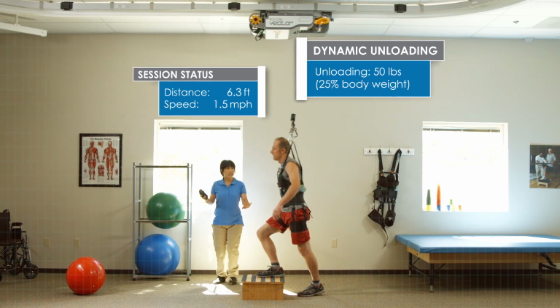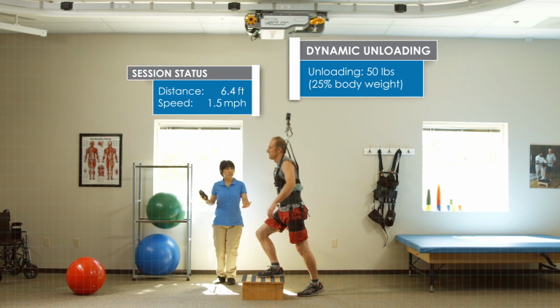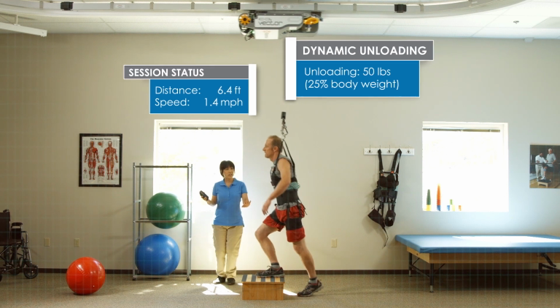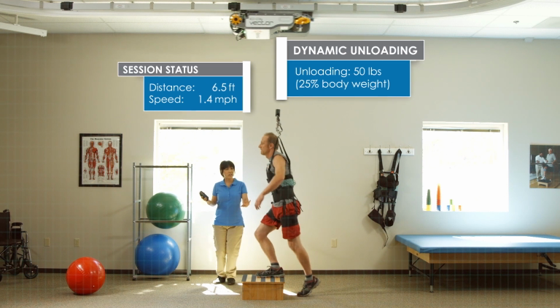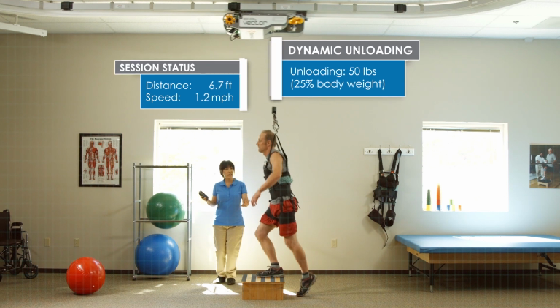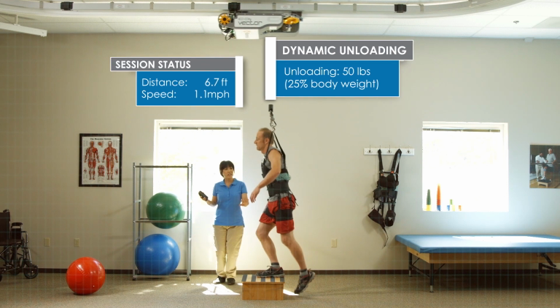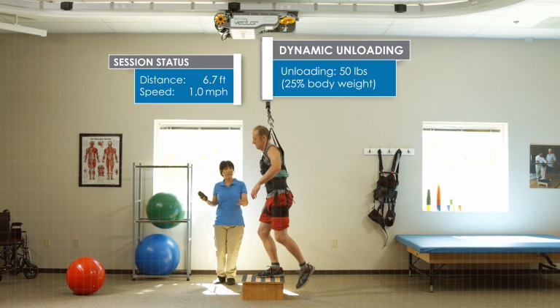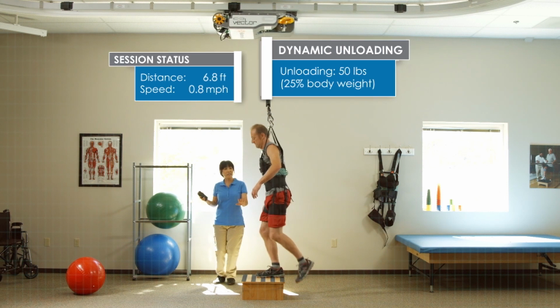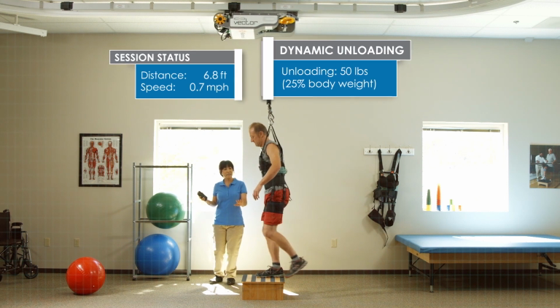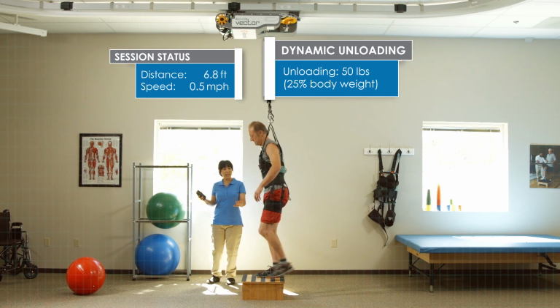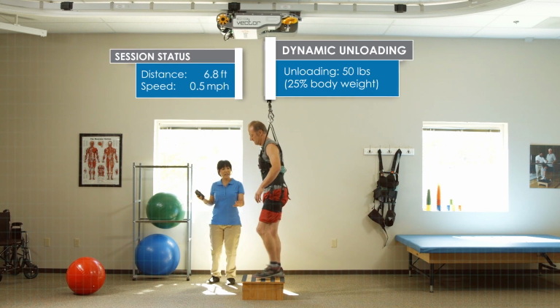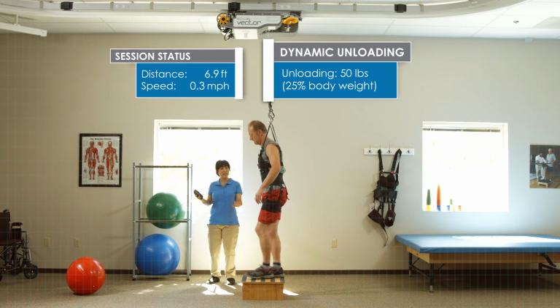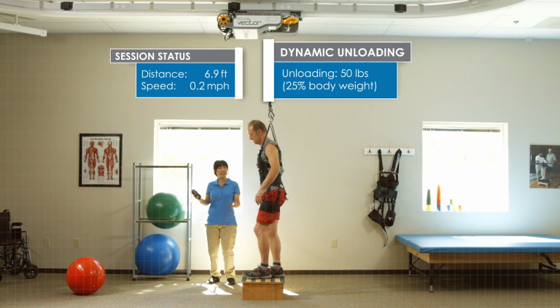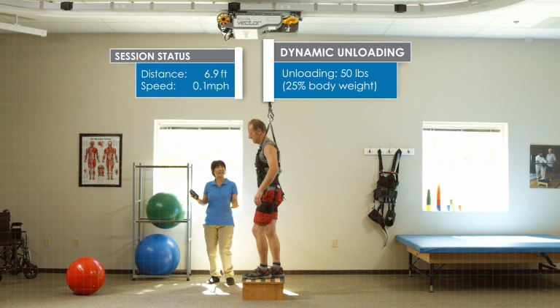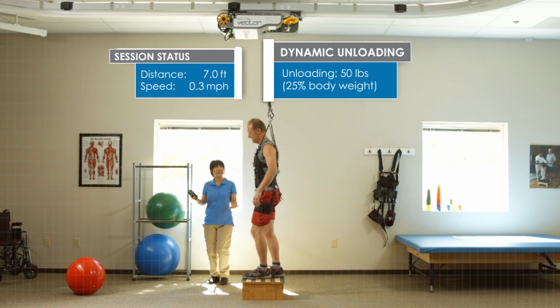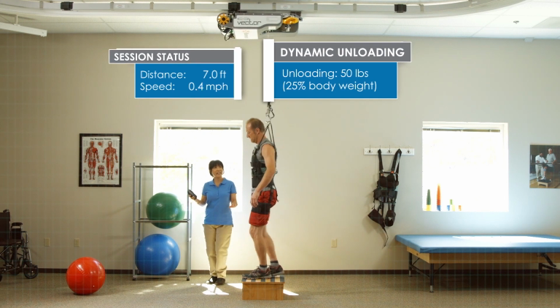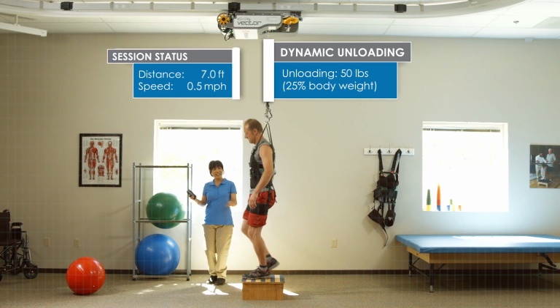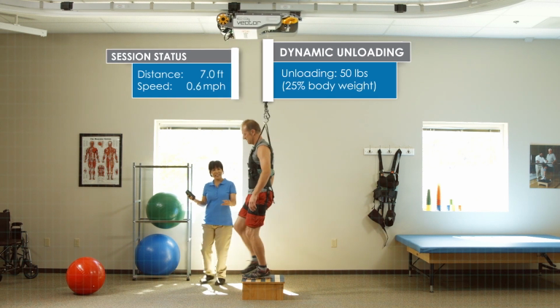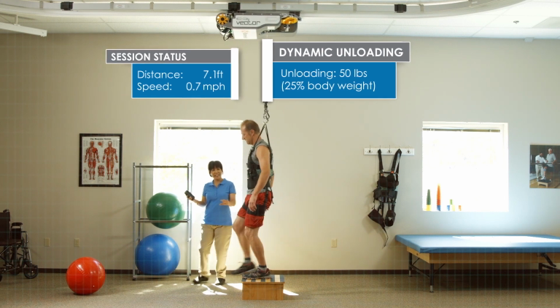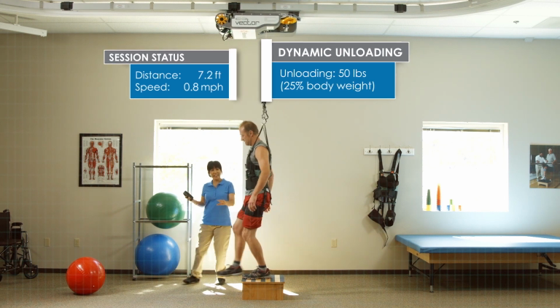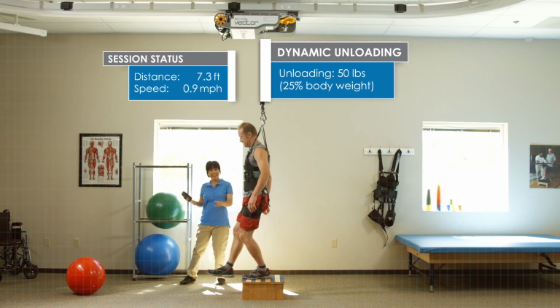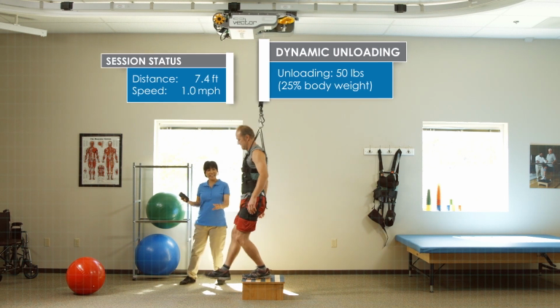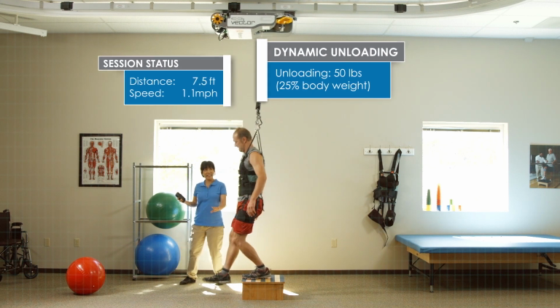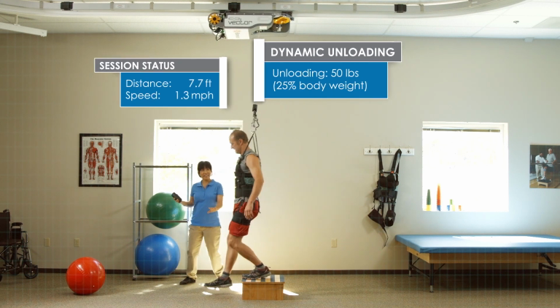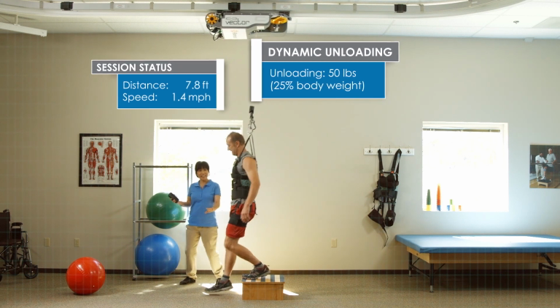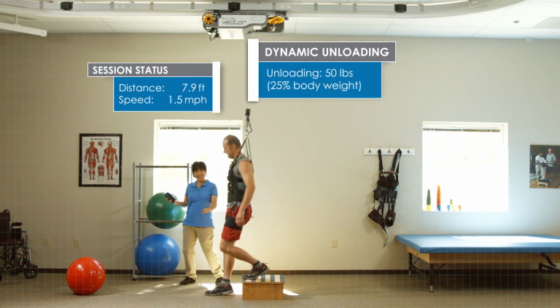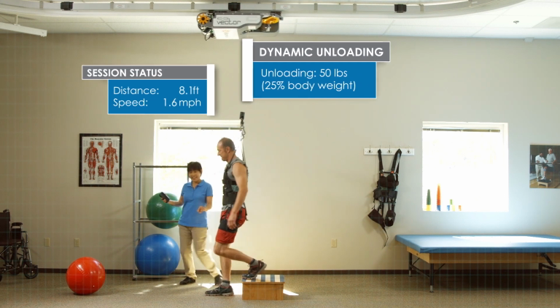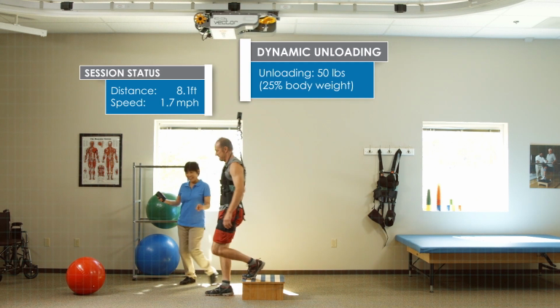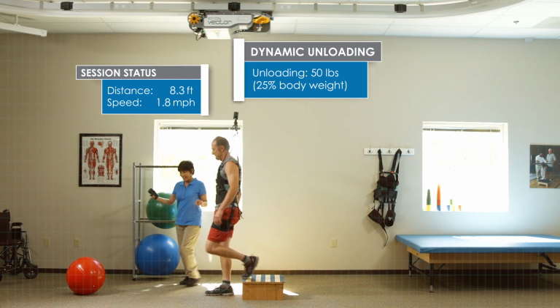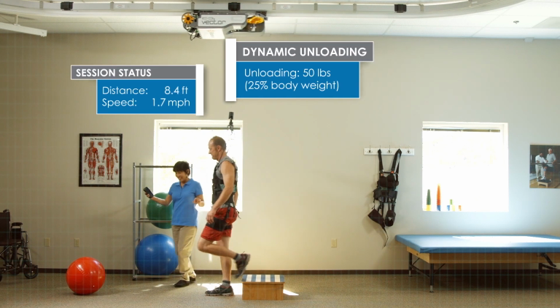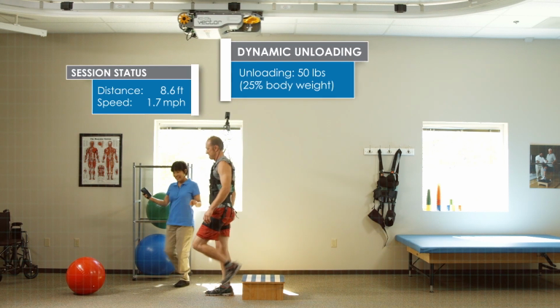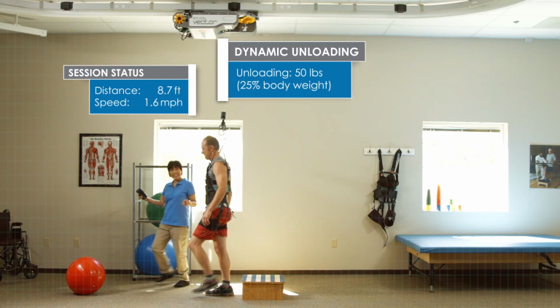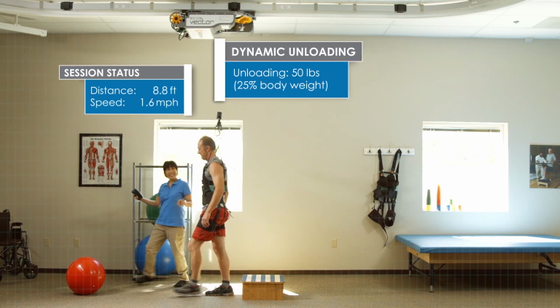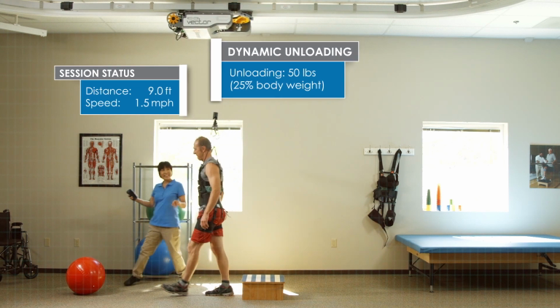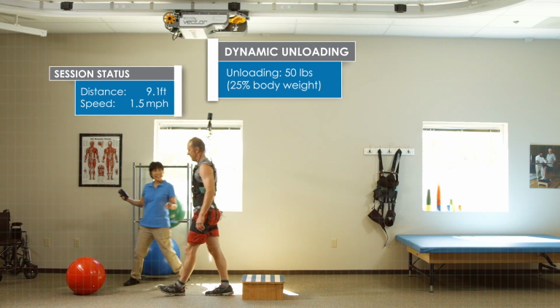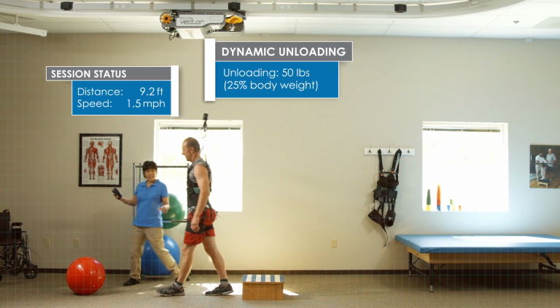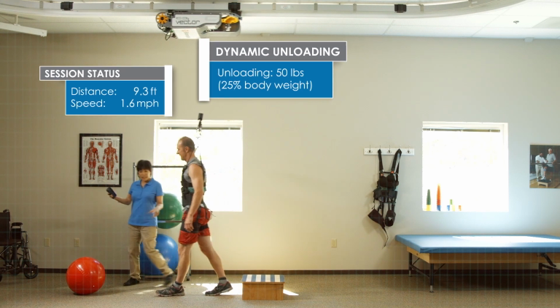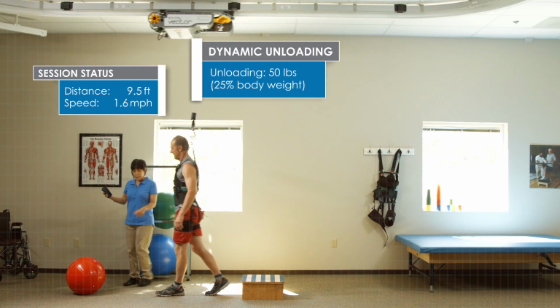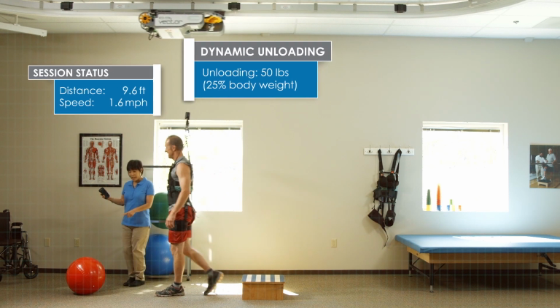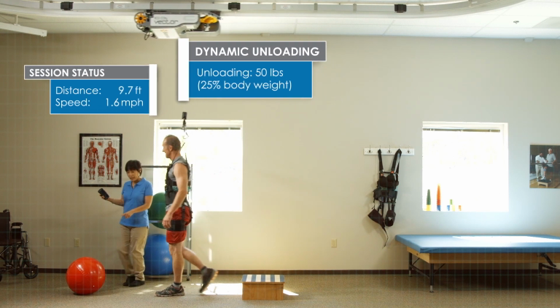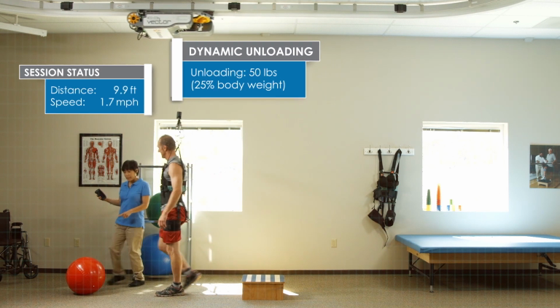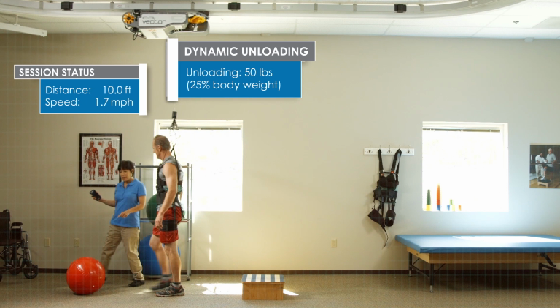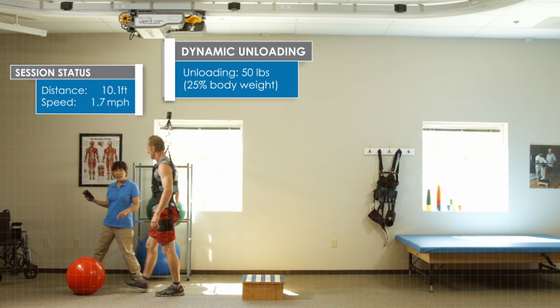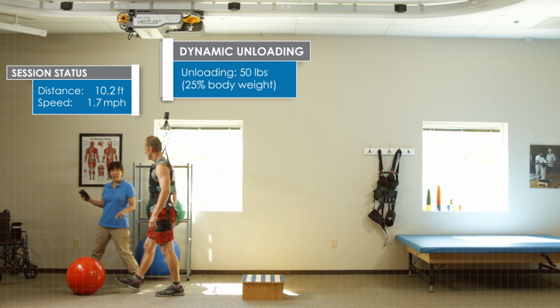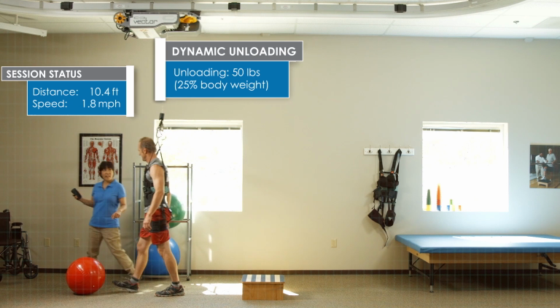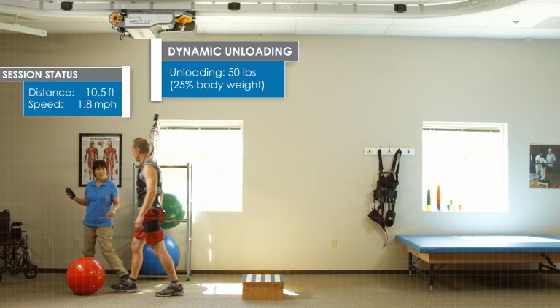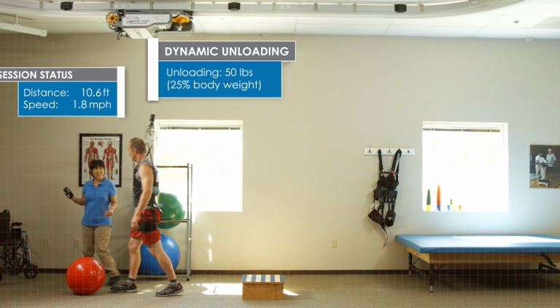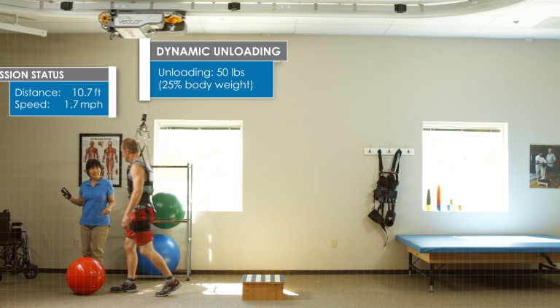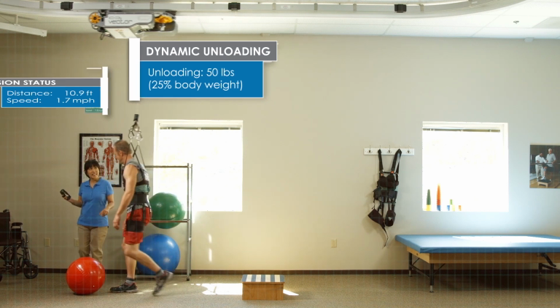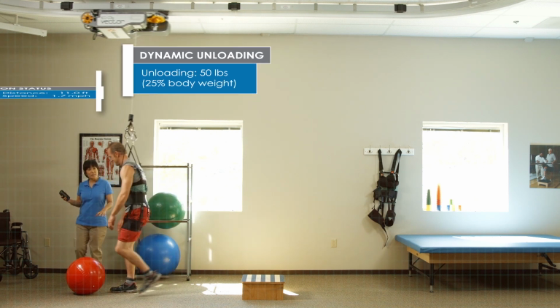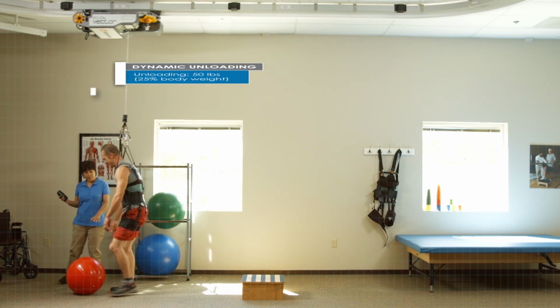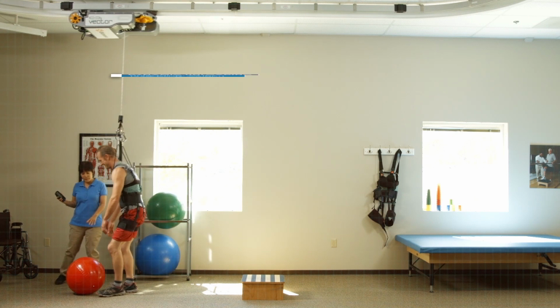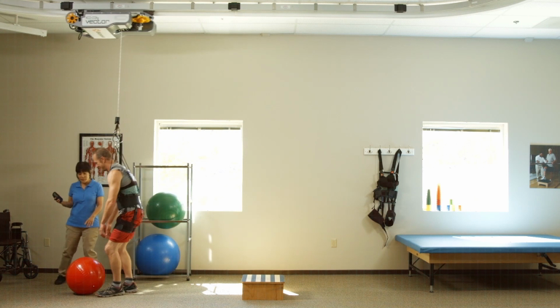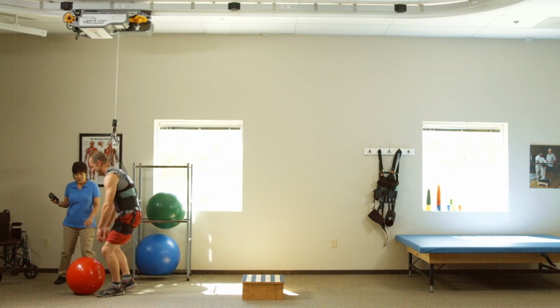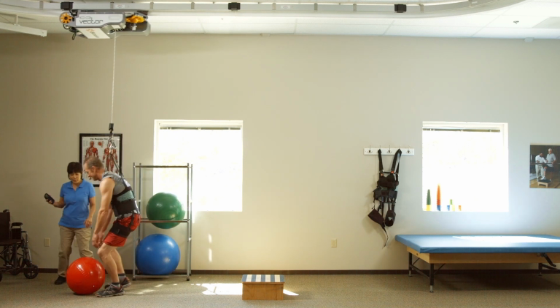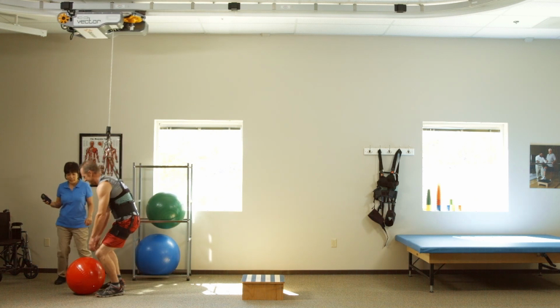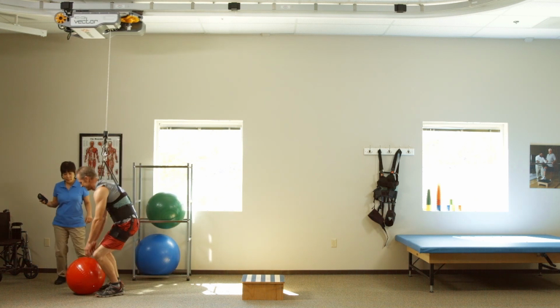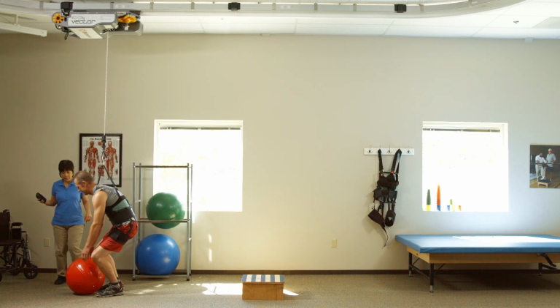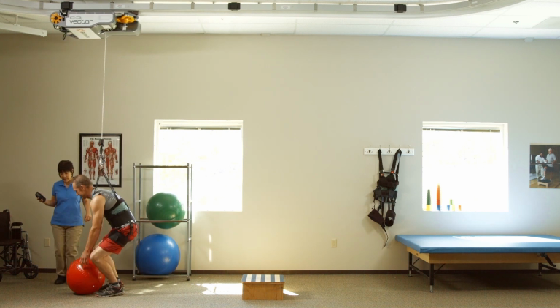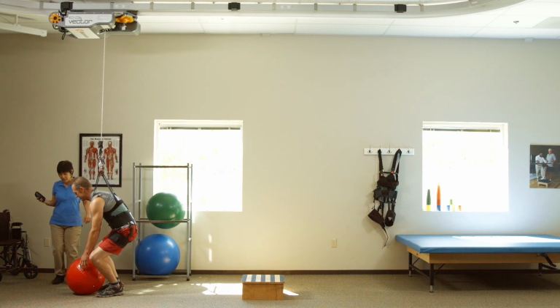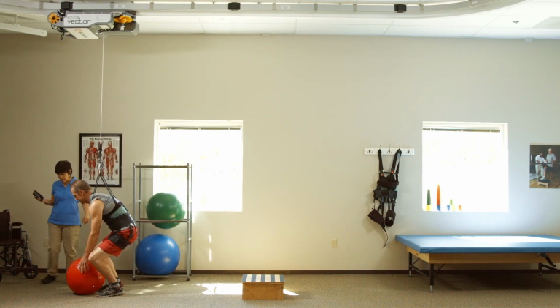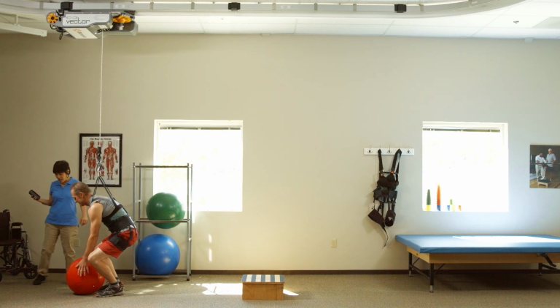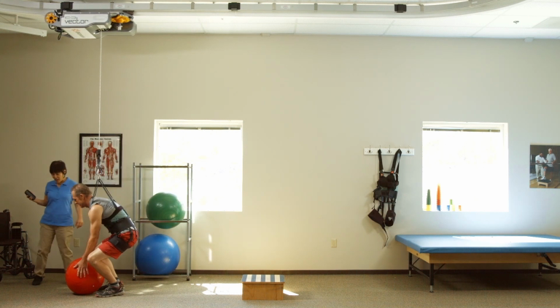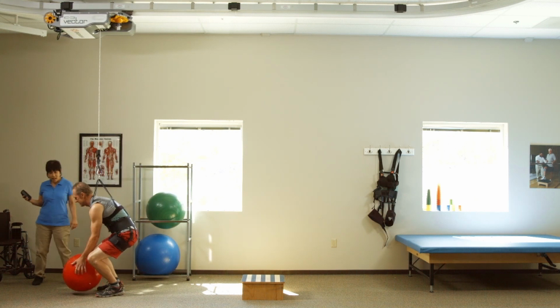Our state-of-the-art dynamic body weight support encourages natural movements and provides the freedom to learn and test balance reactions safely.